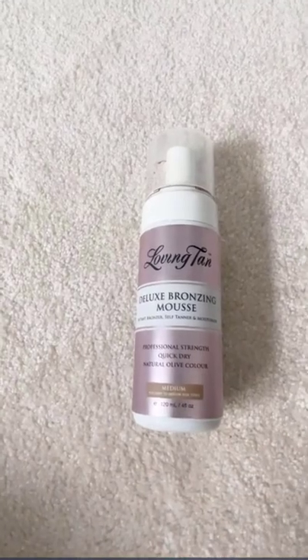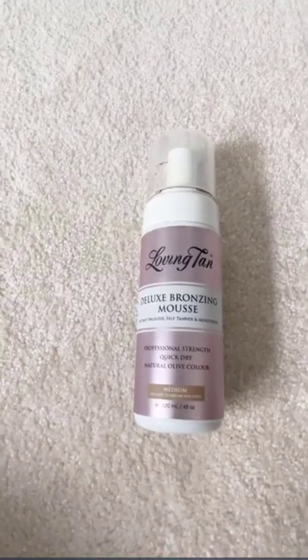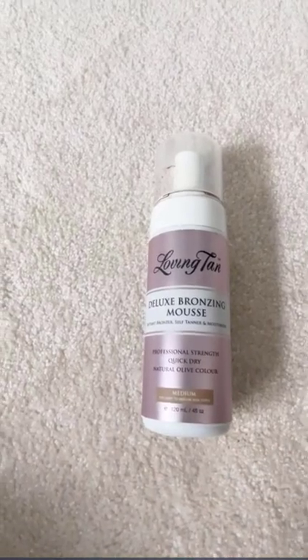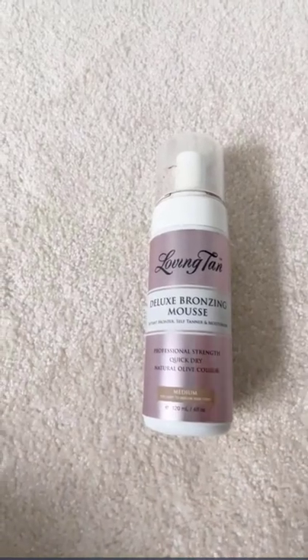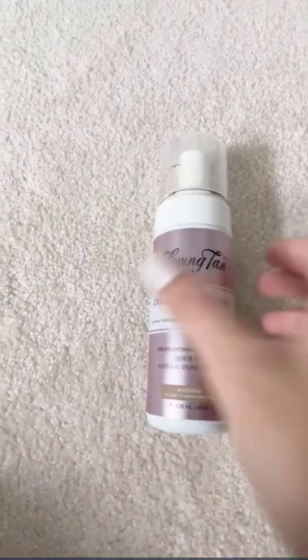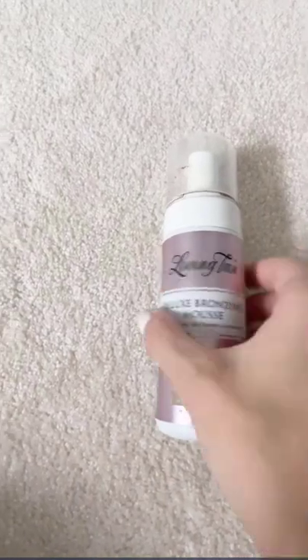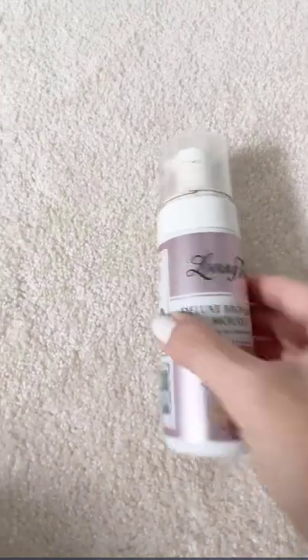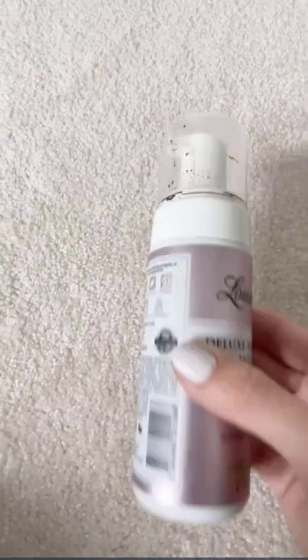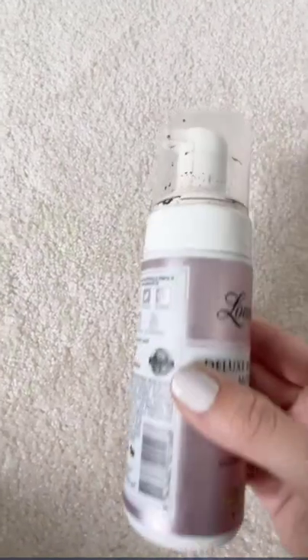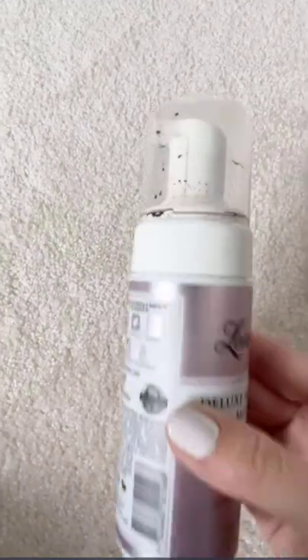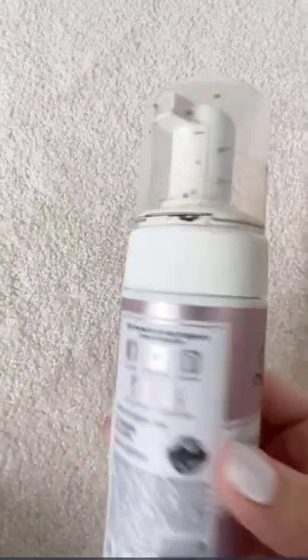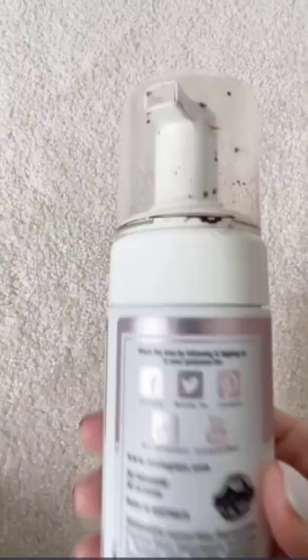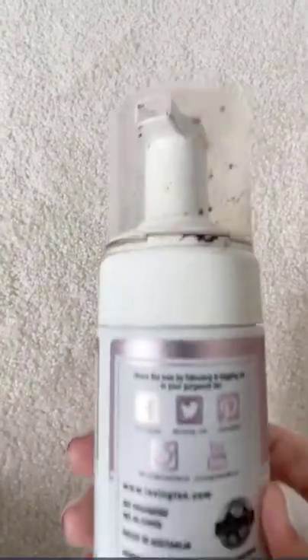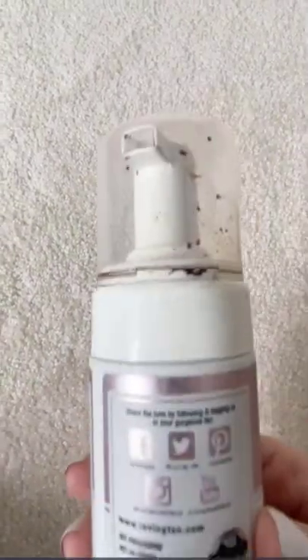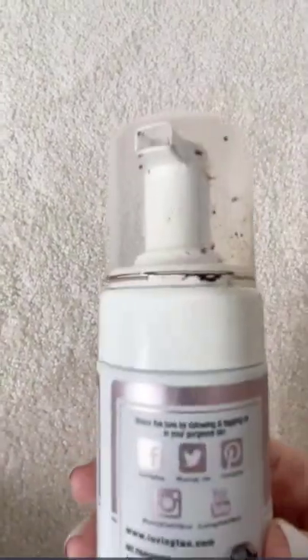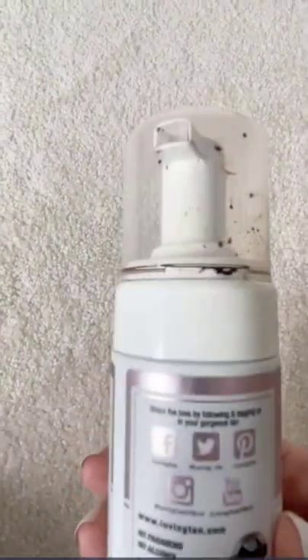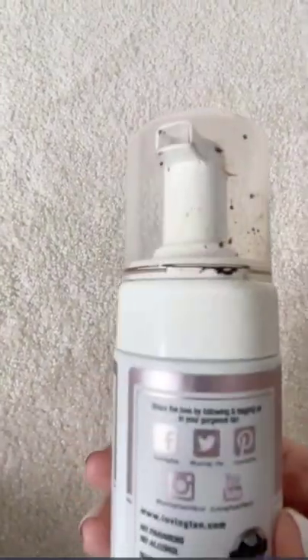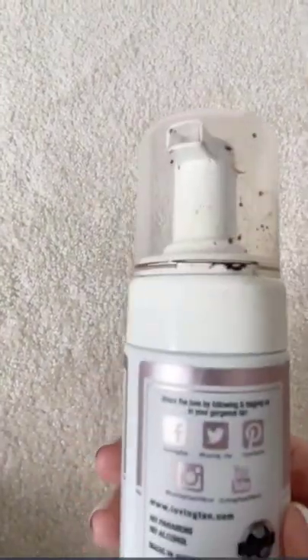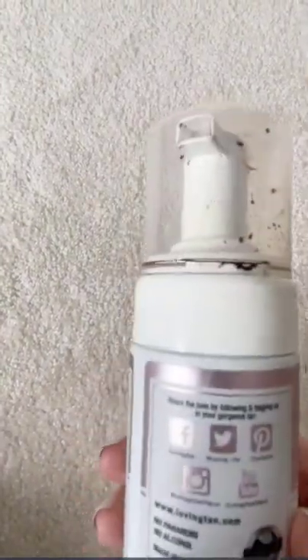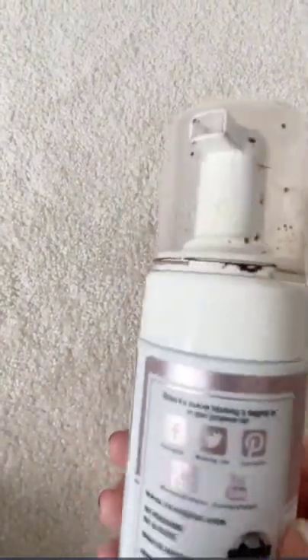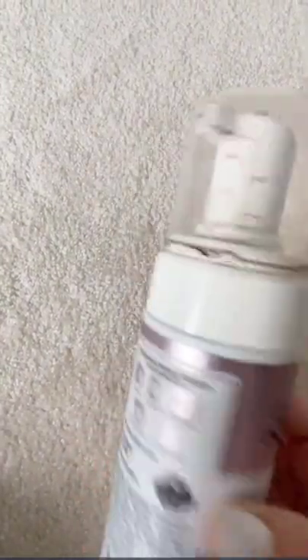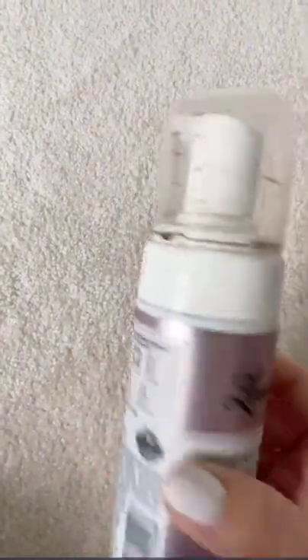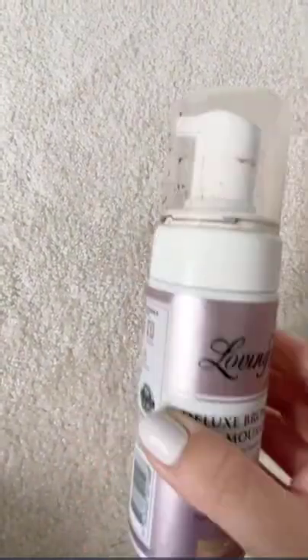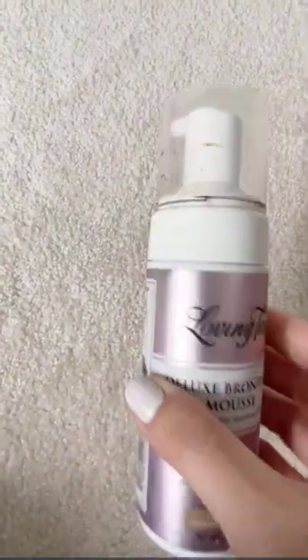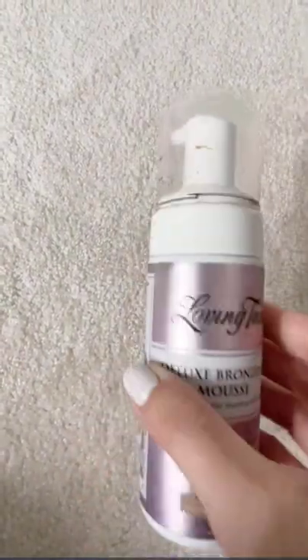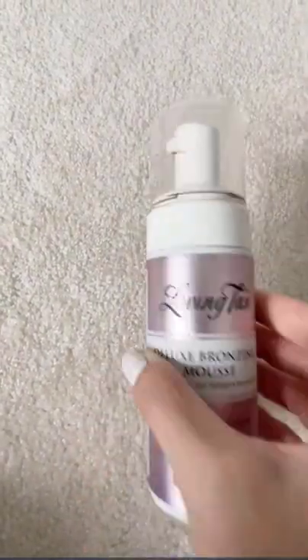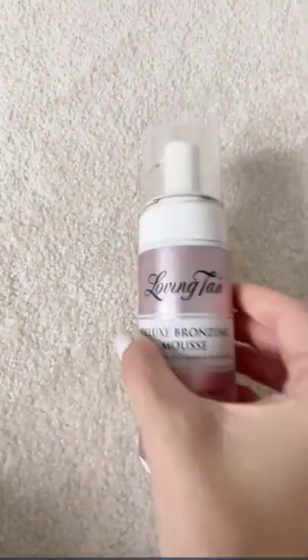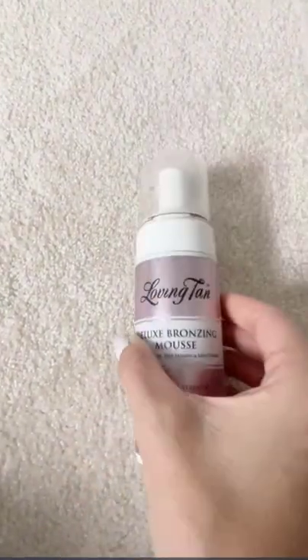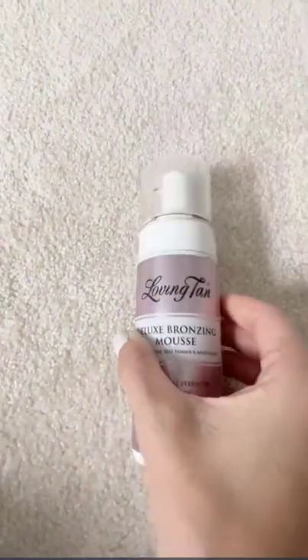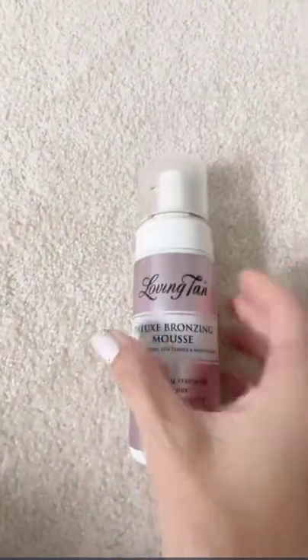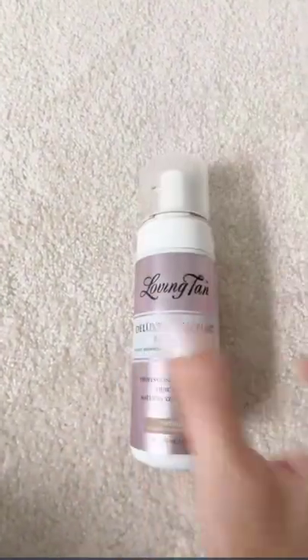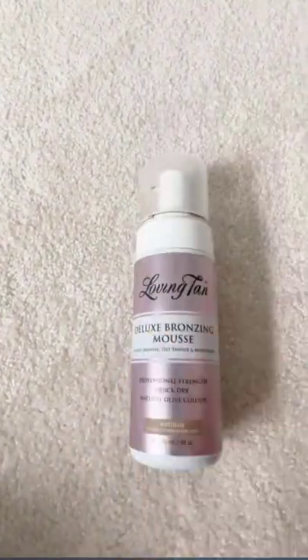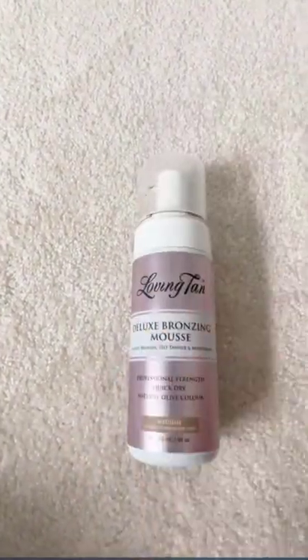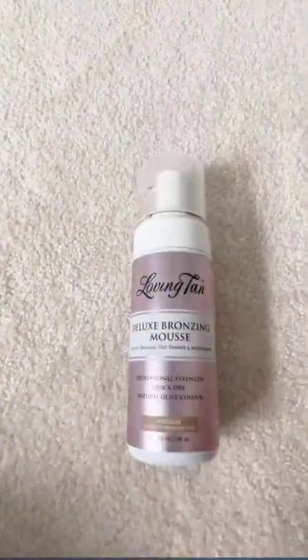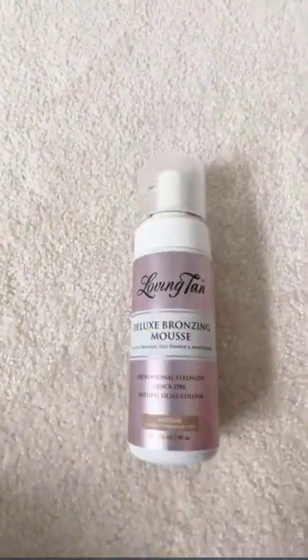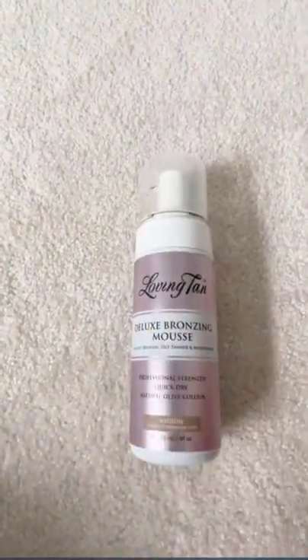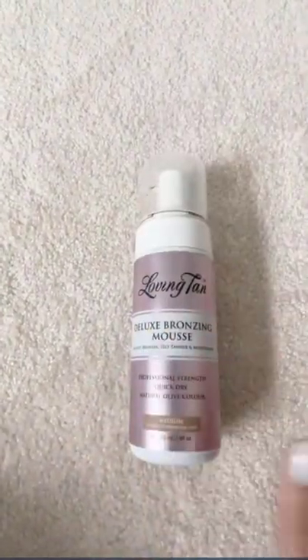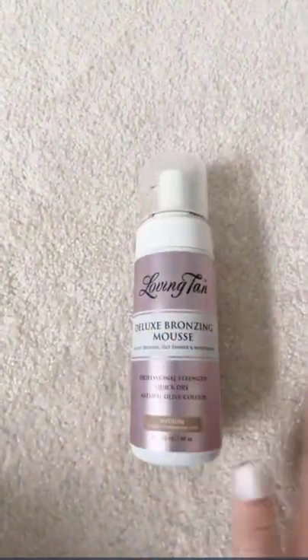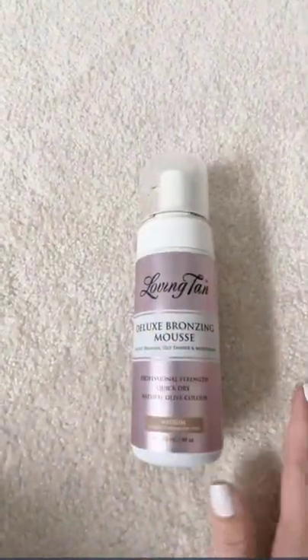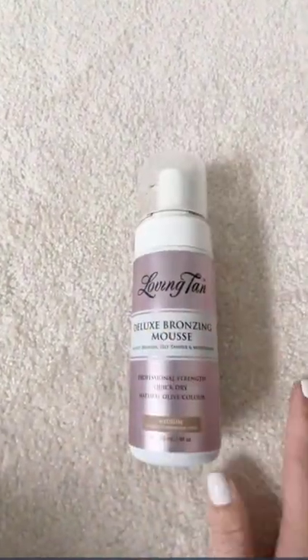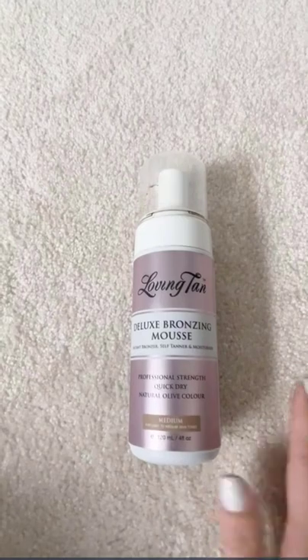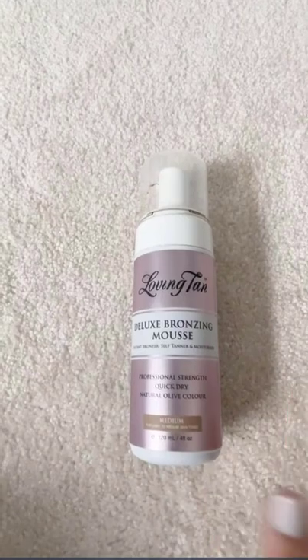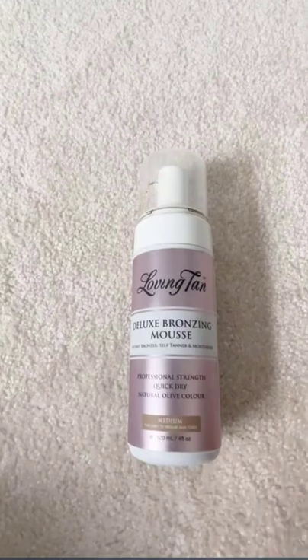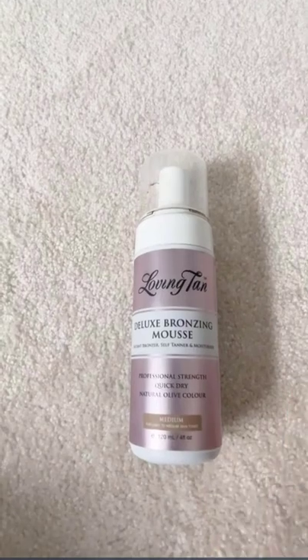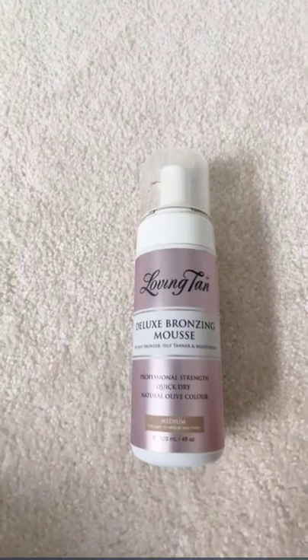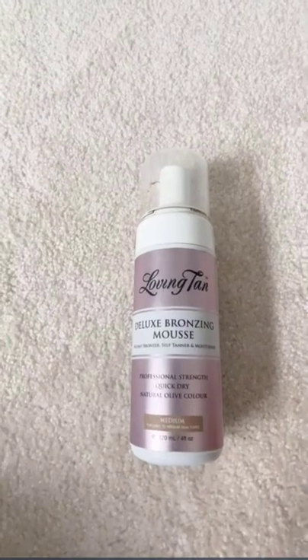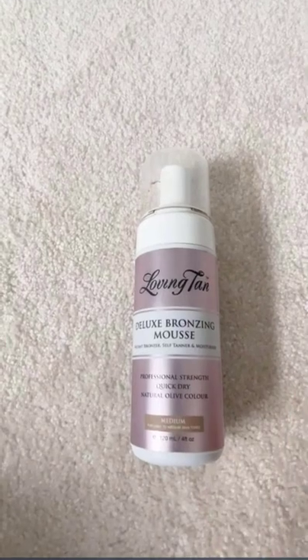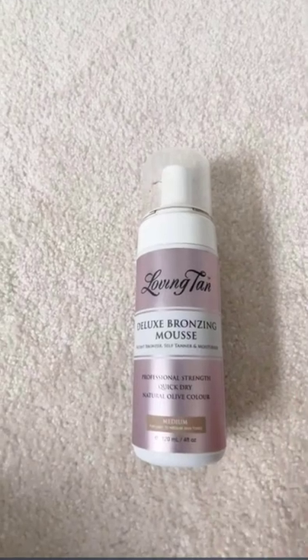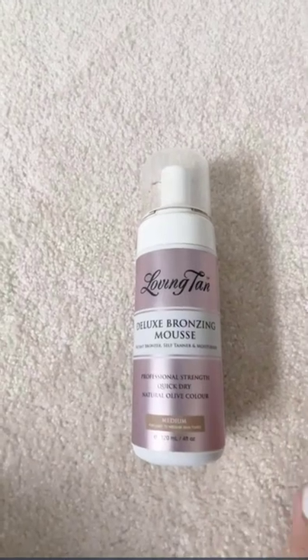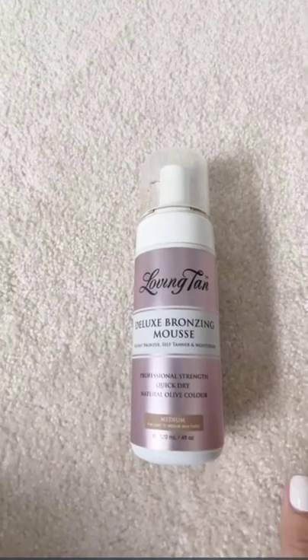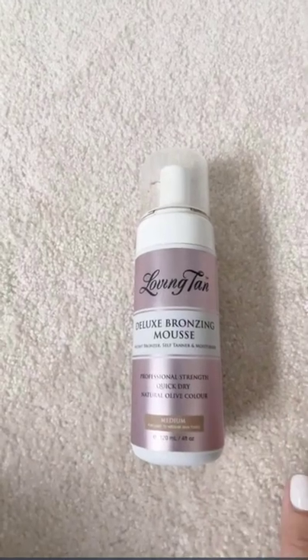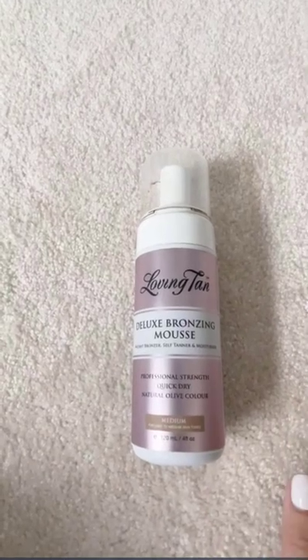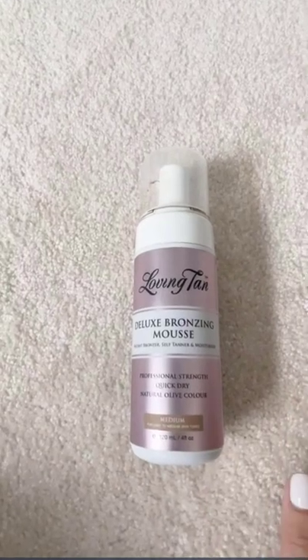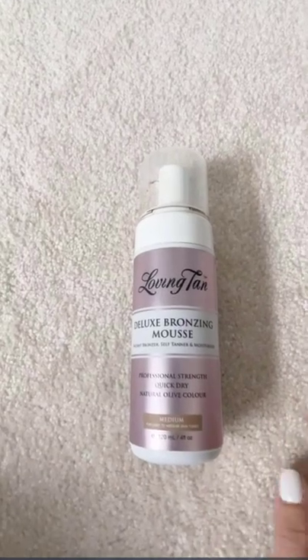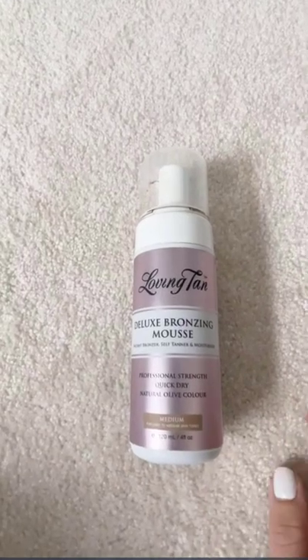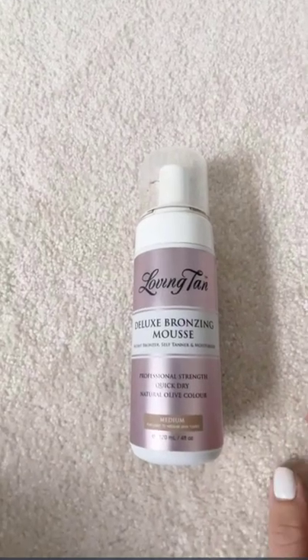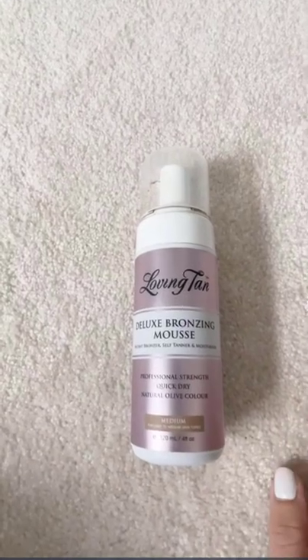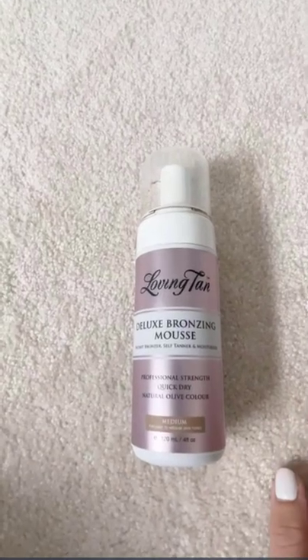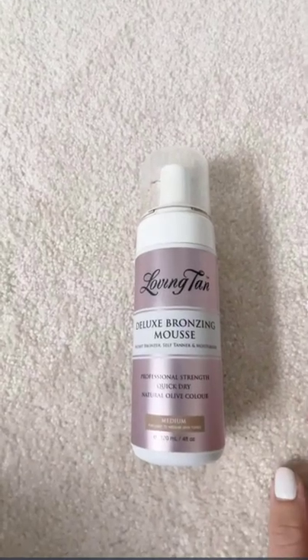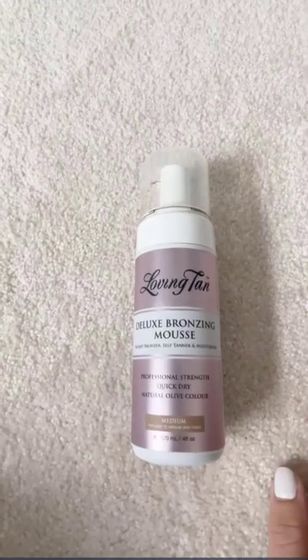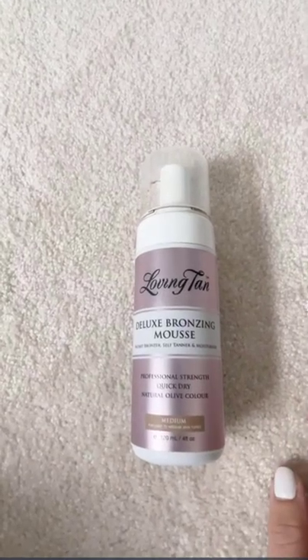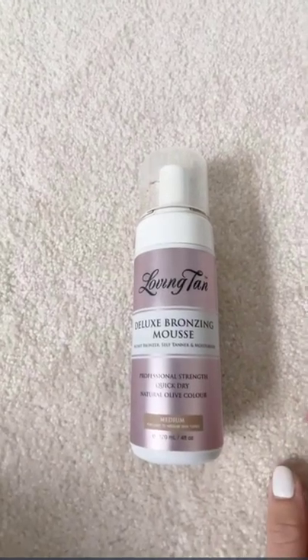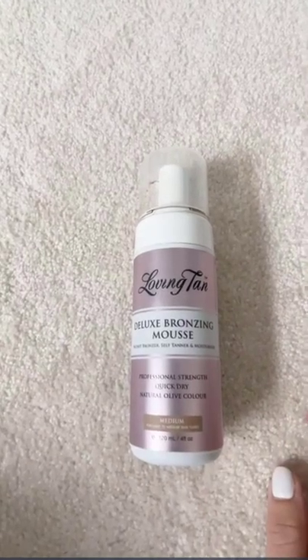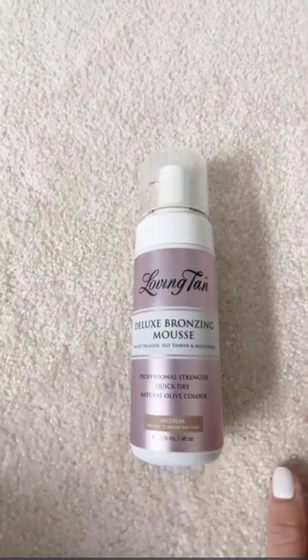It's a mousse formula that goes on really, really evenly, but you could also use a mitt or a brush with it — whatever you prefer.